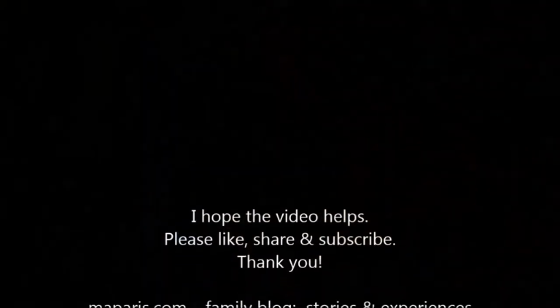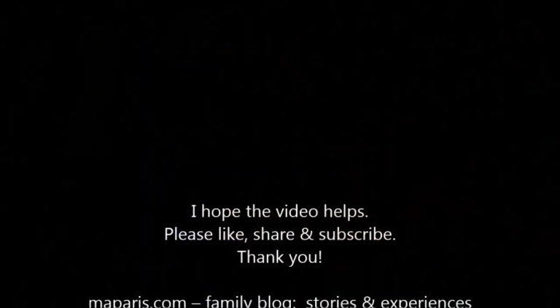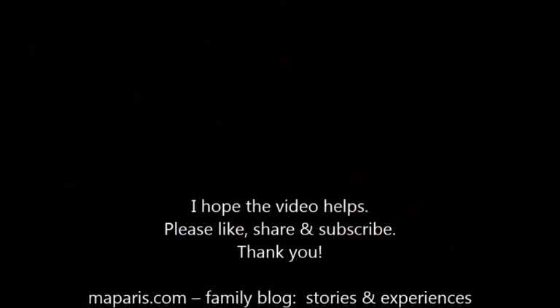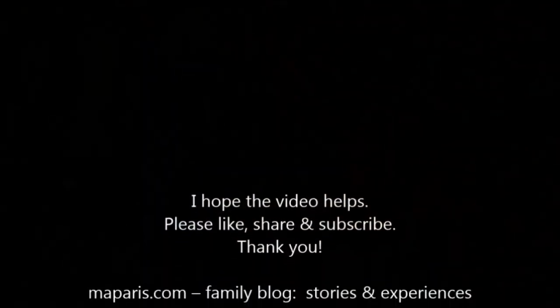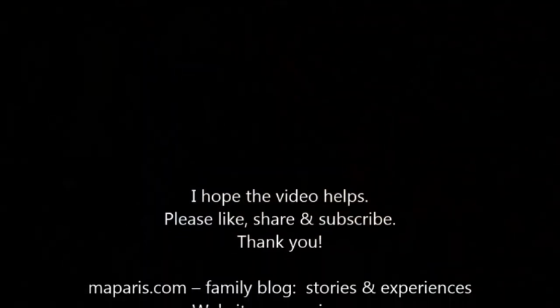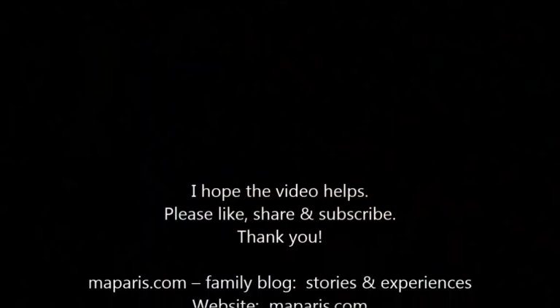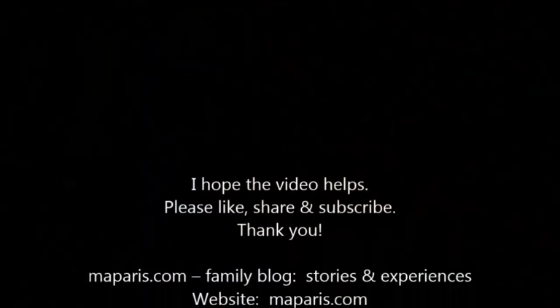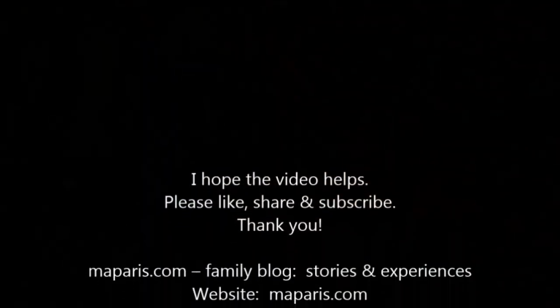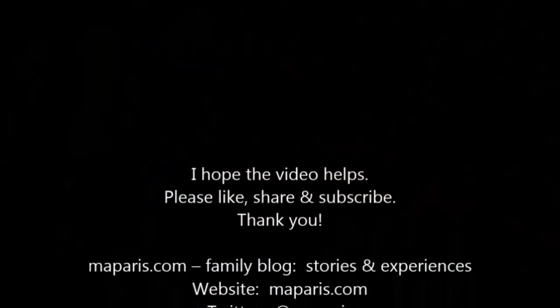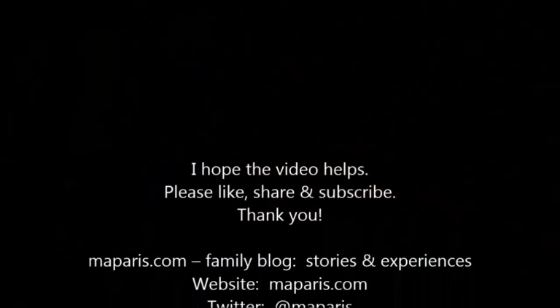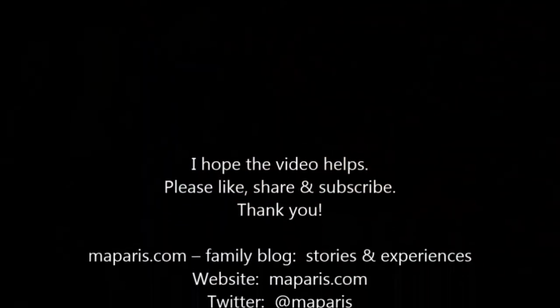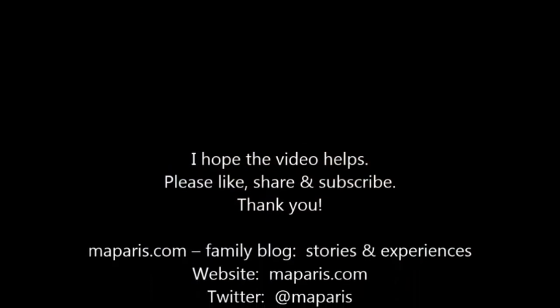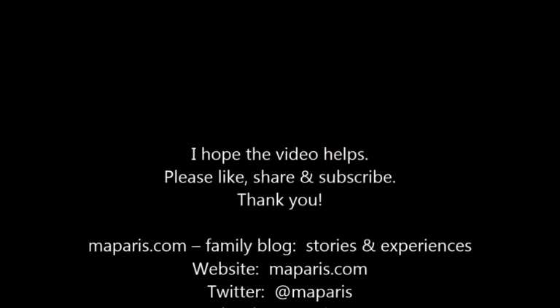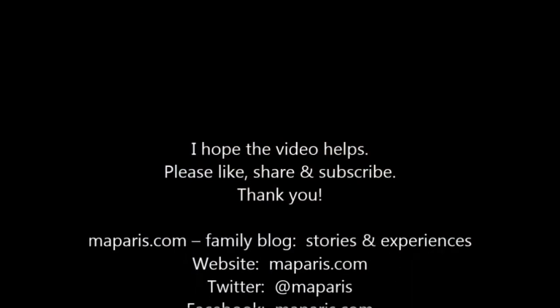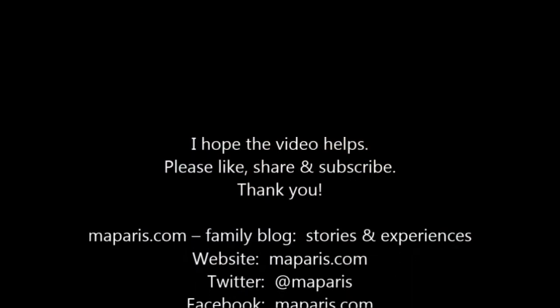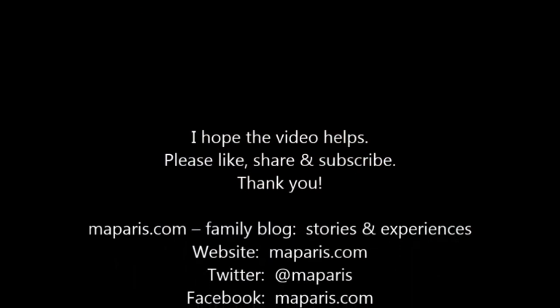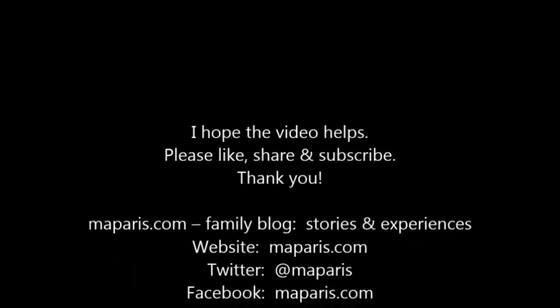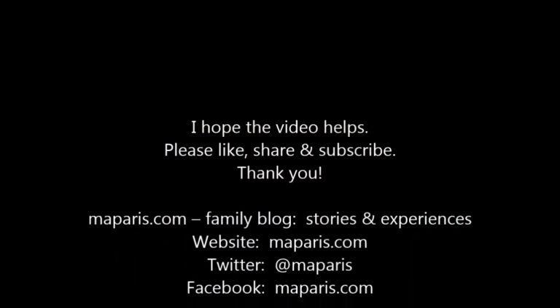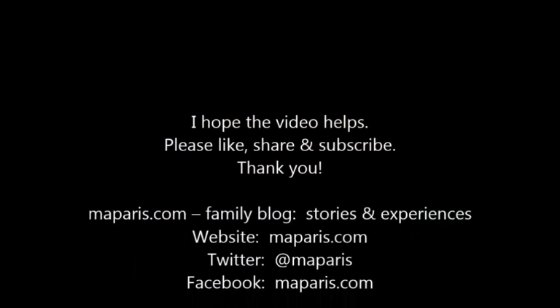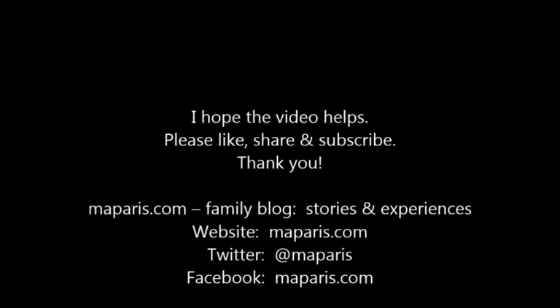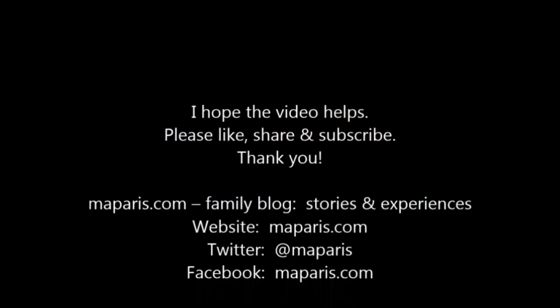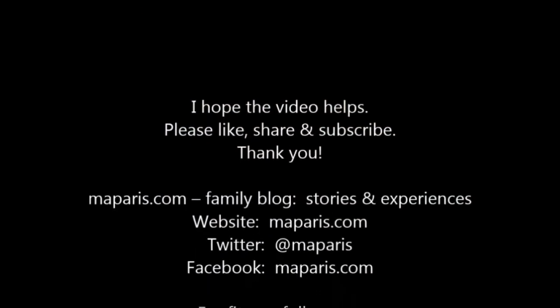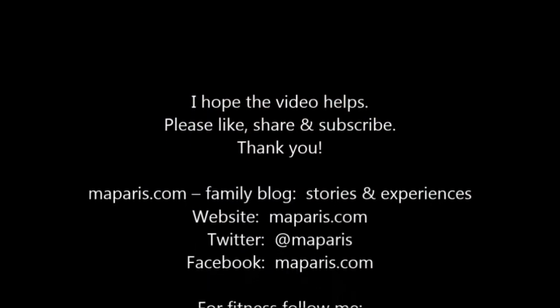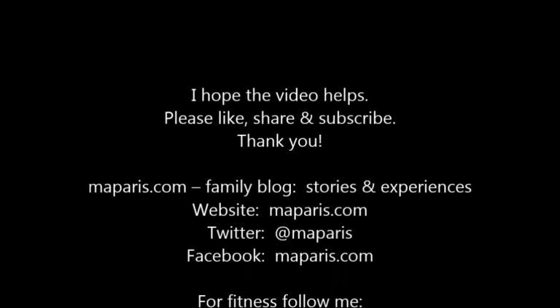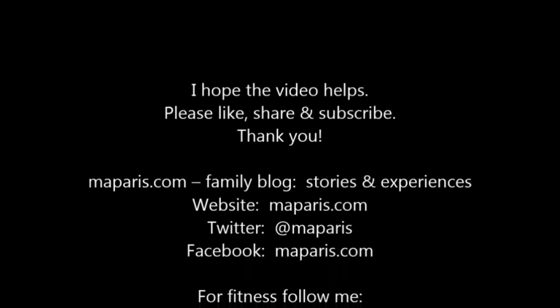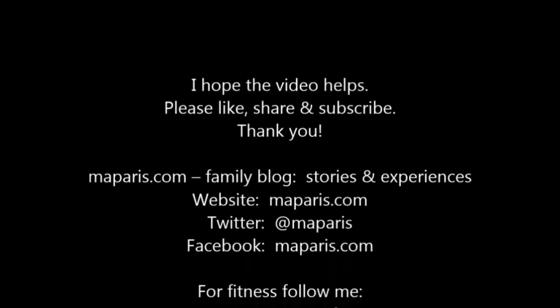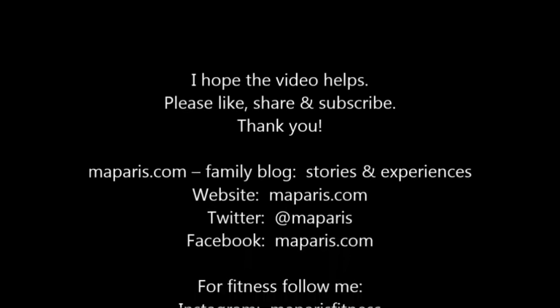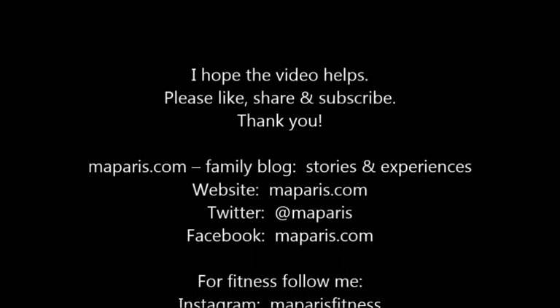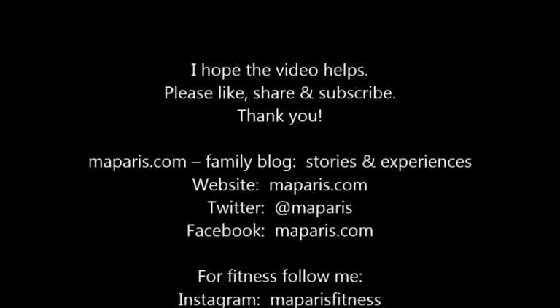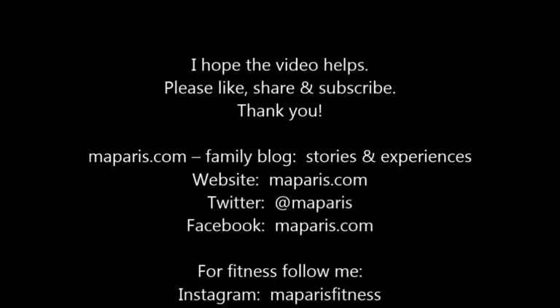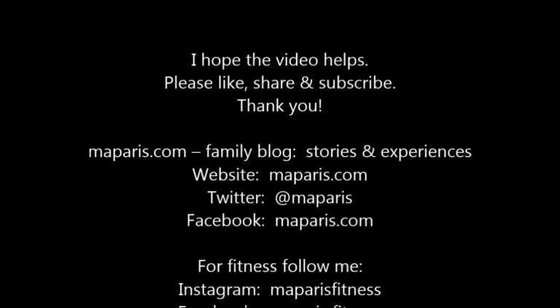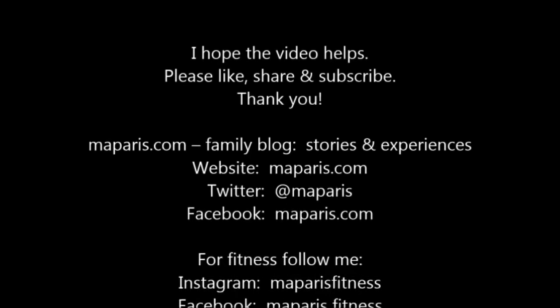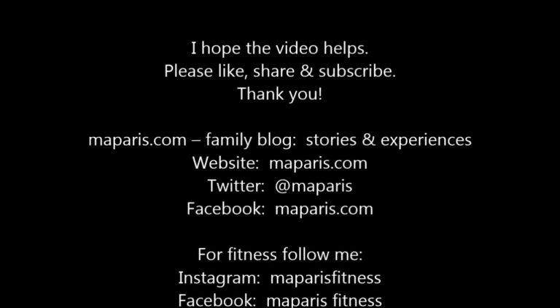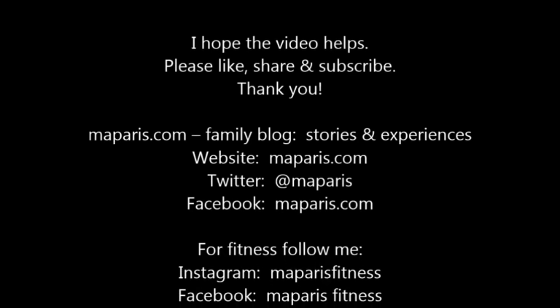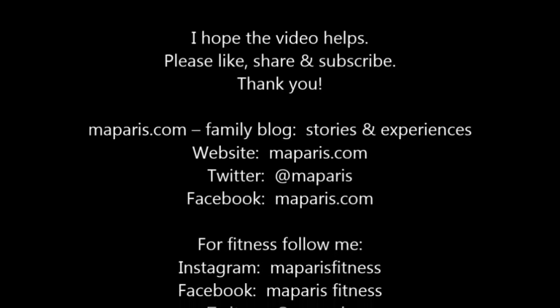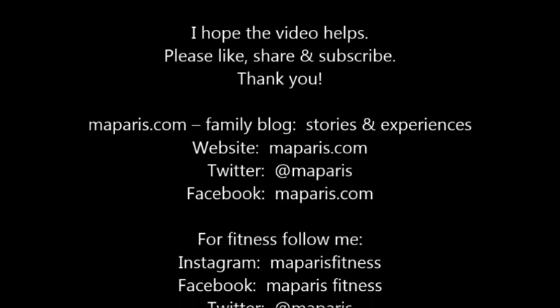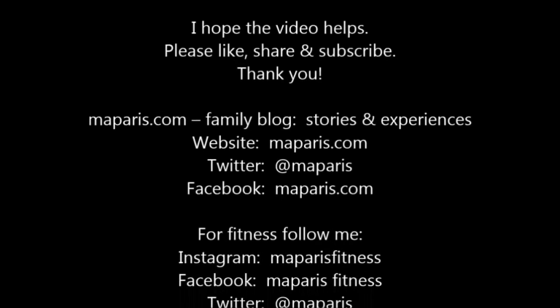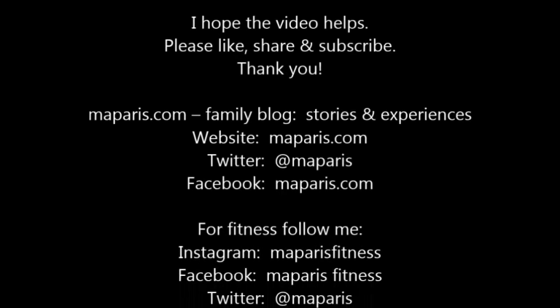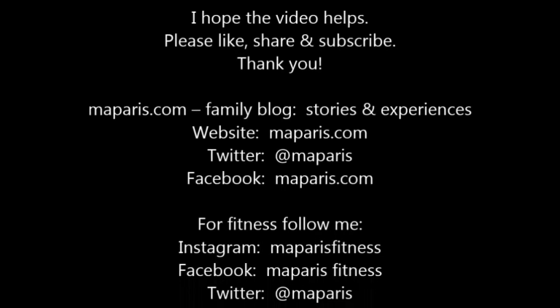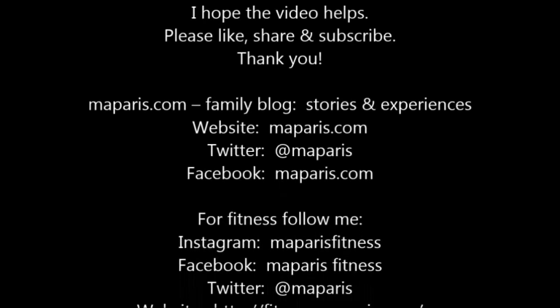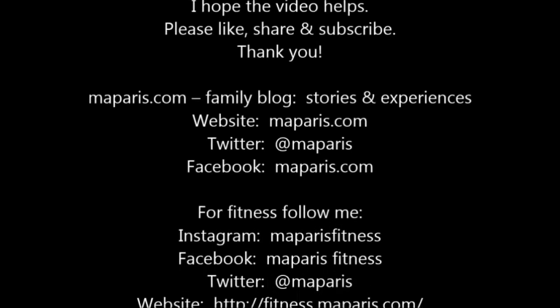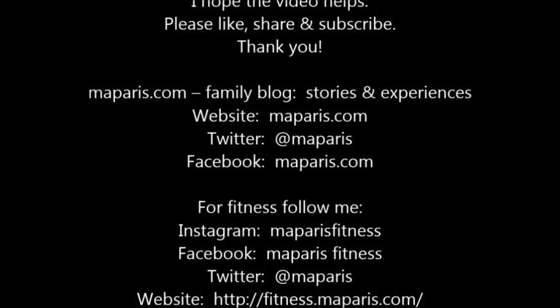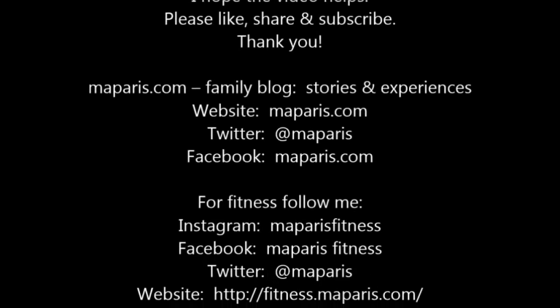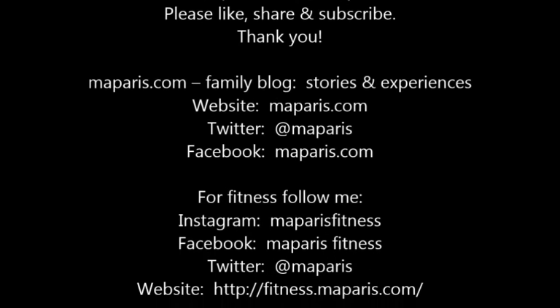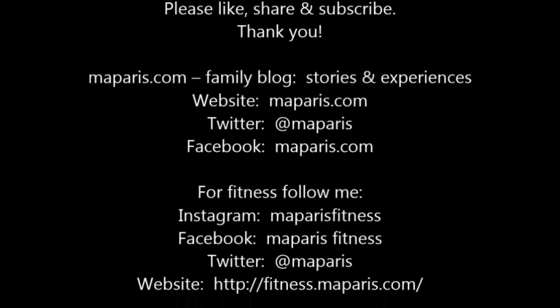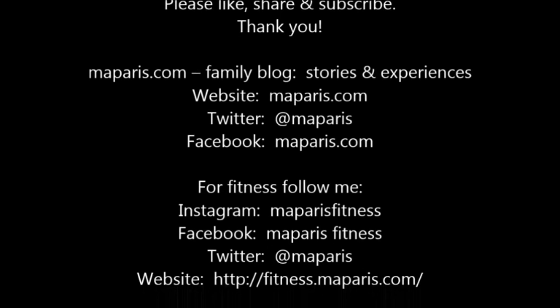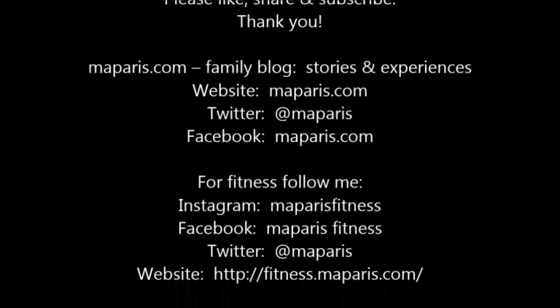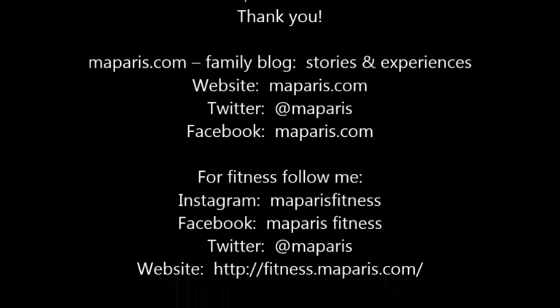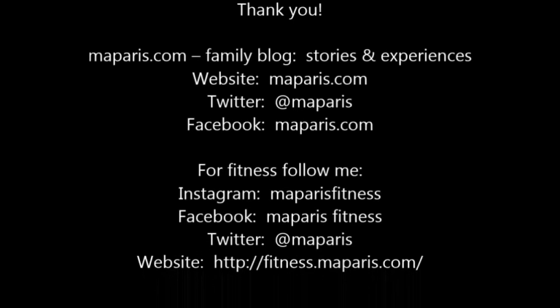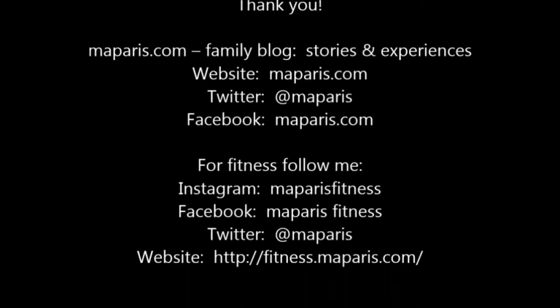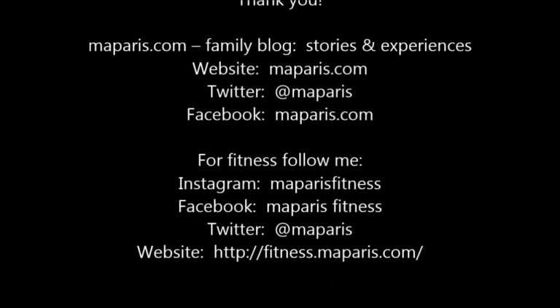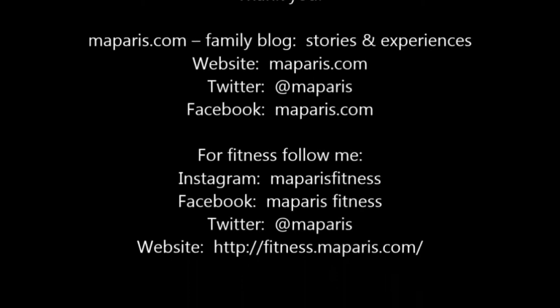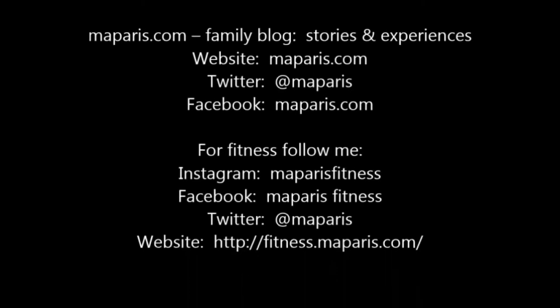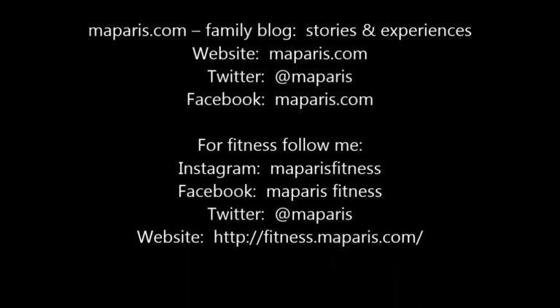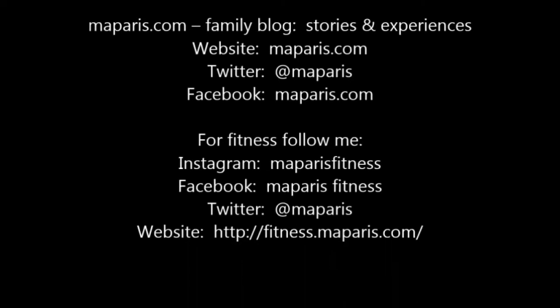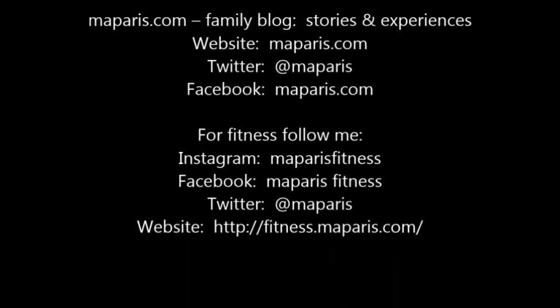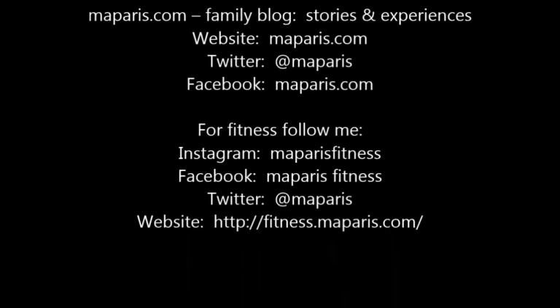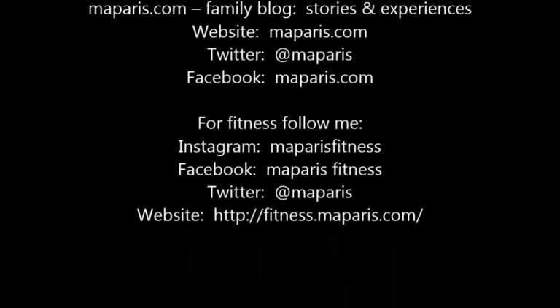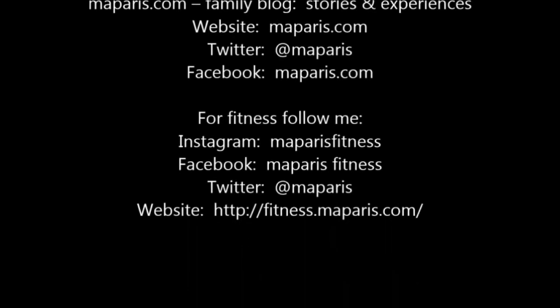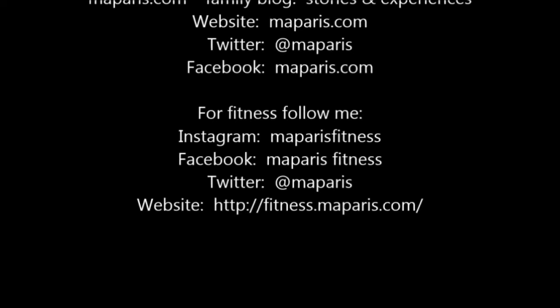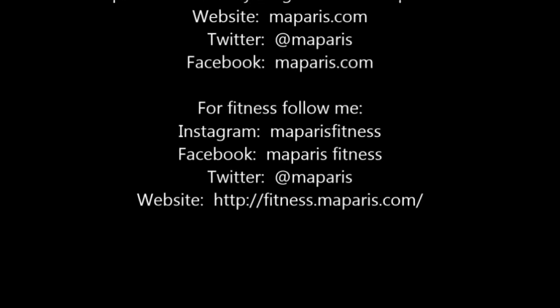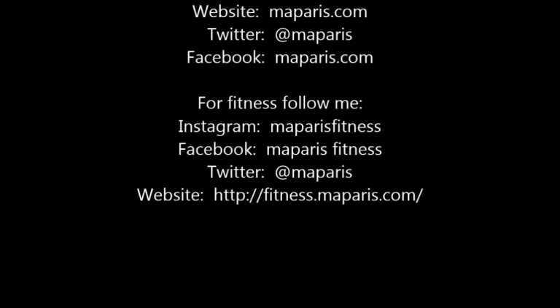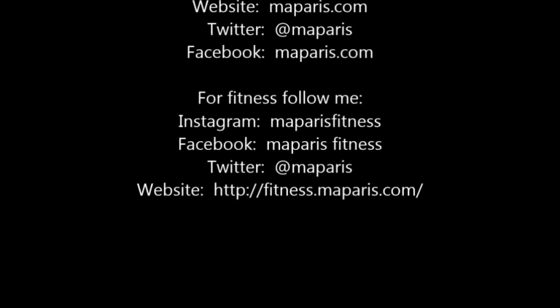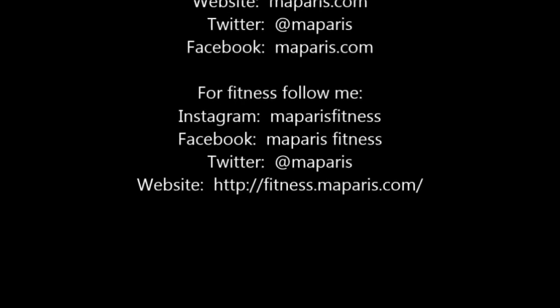I hope this video helped. Please like, share, and subscribe to the channel. Thank you for watching.